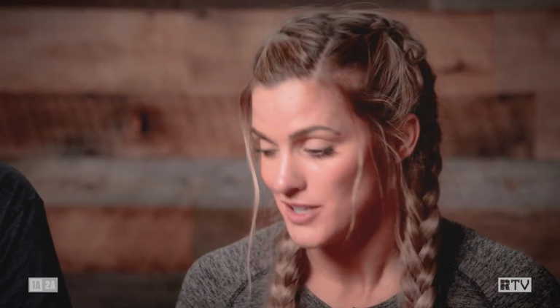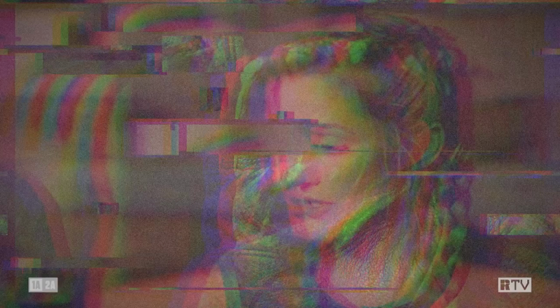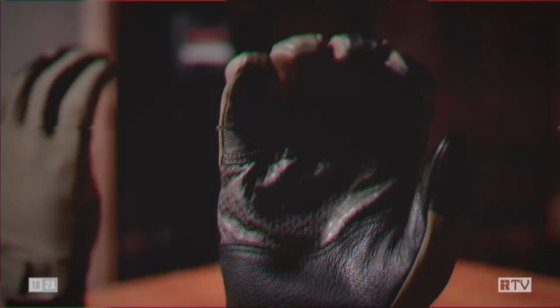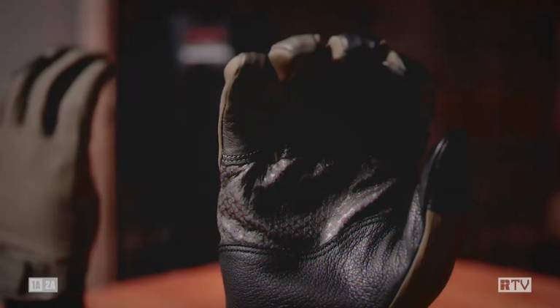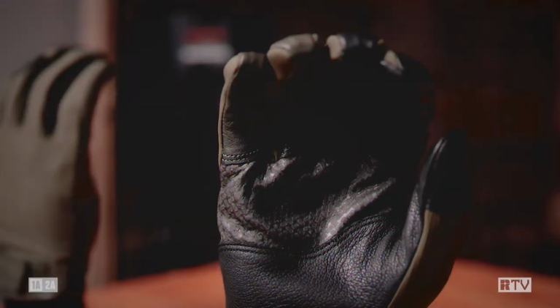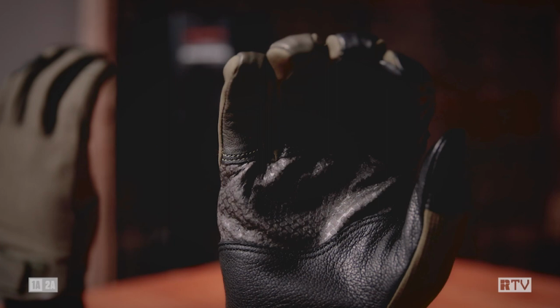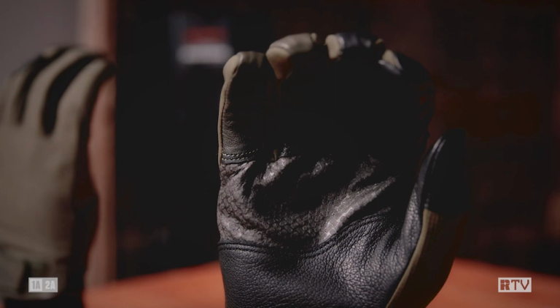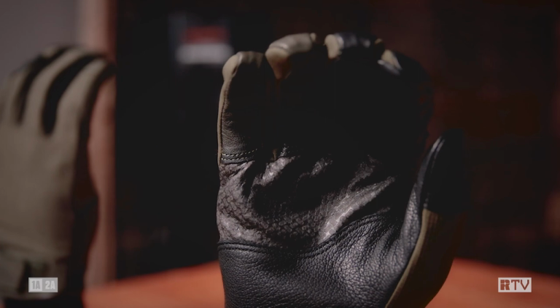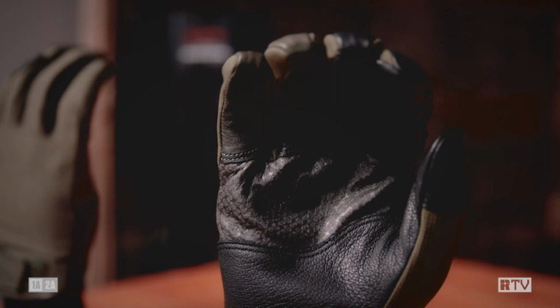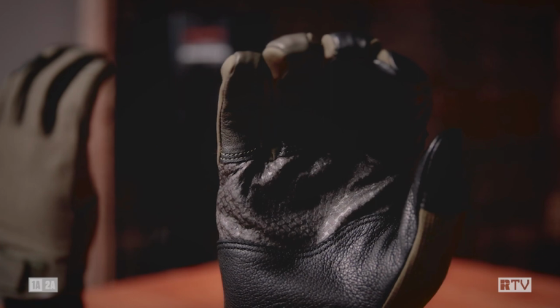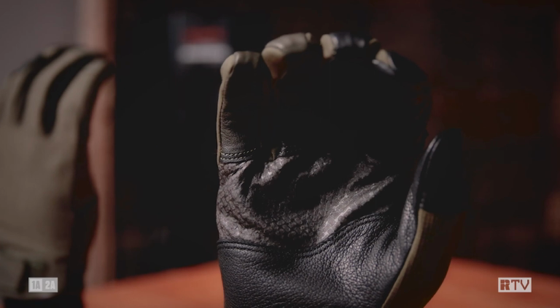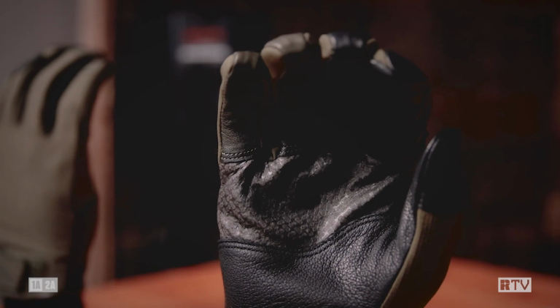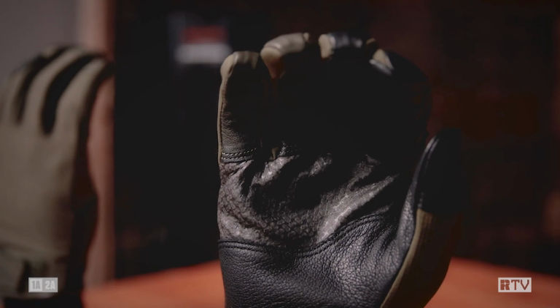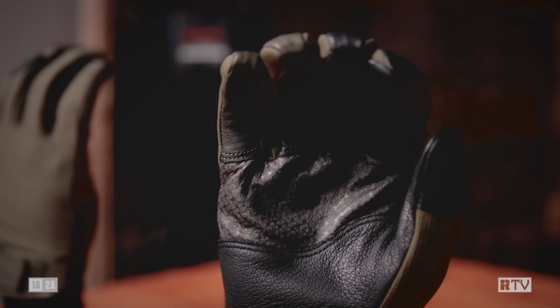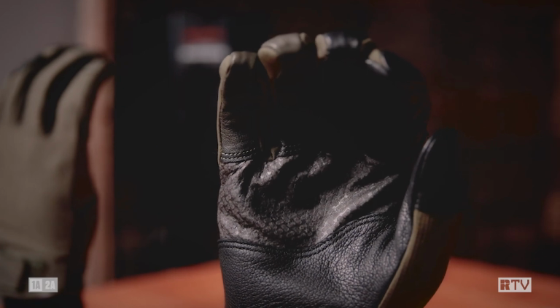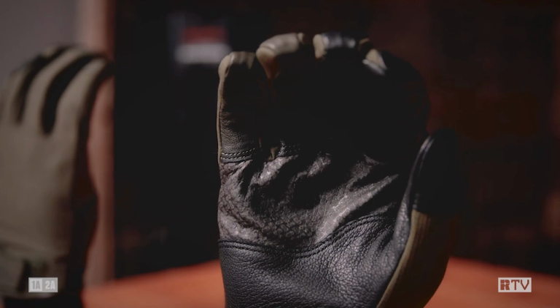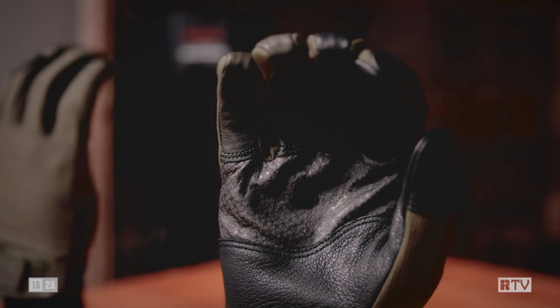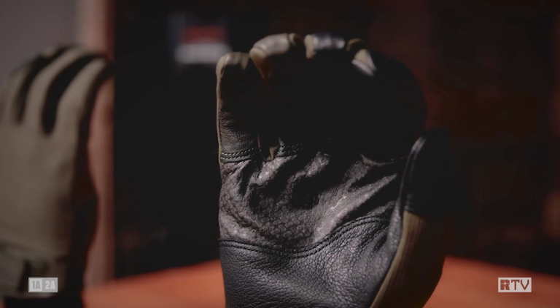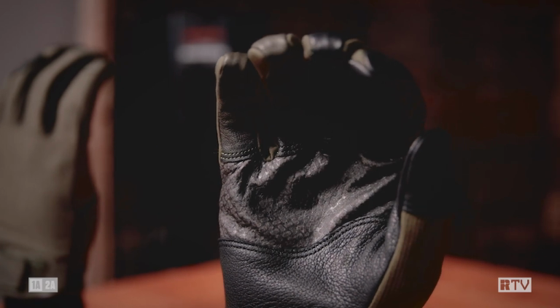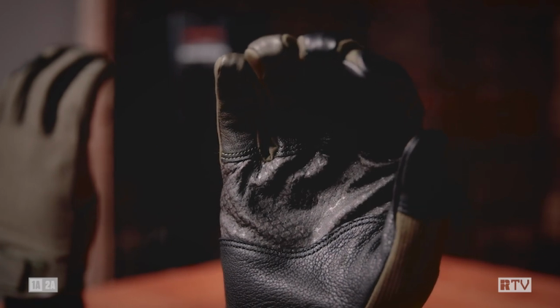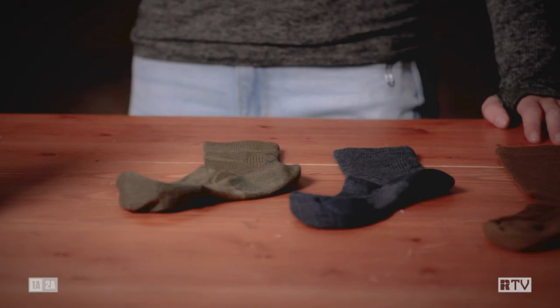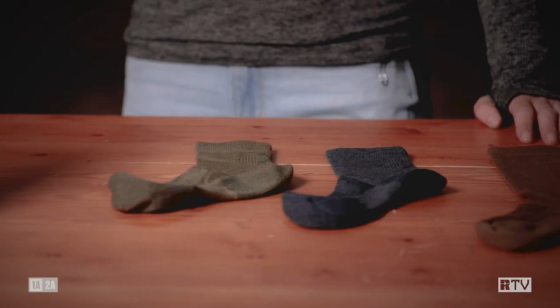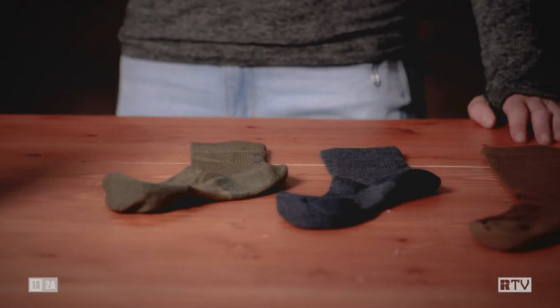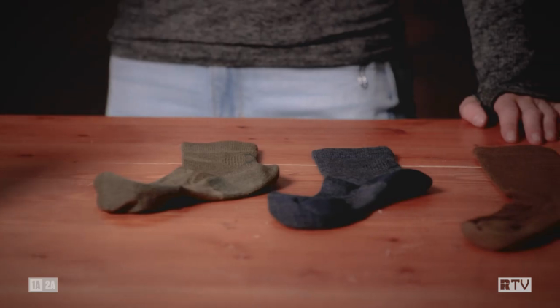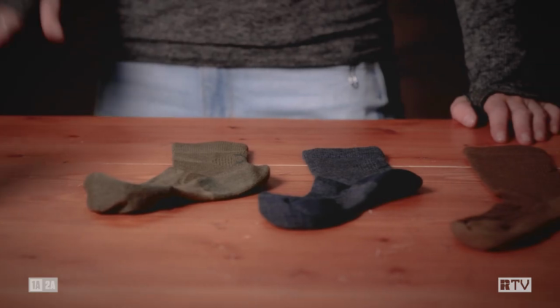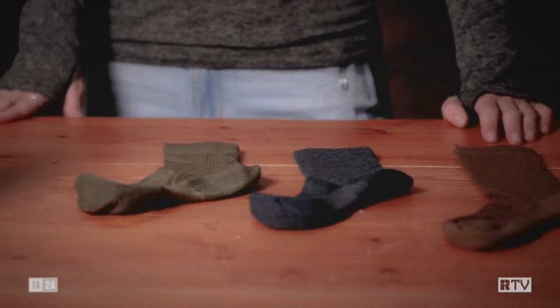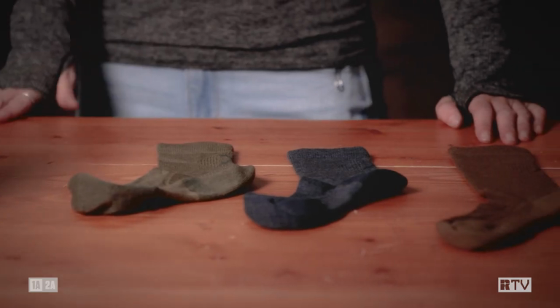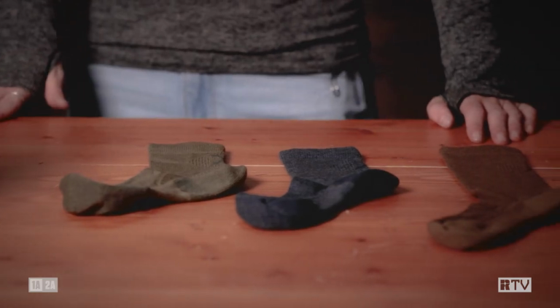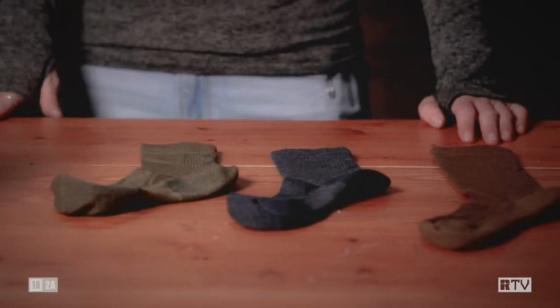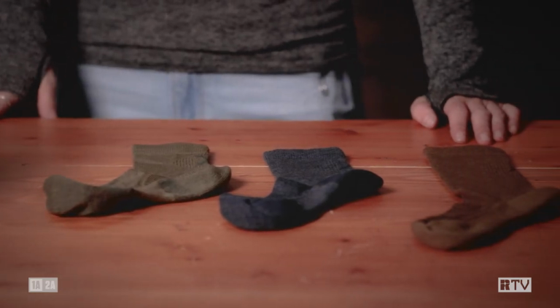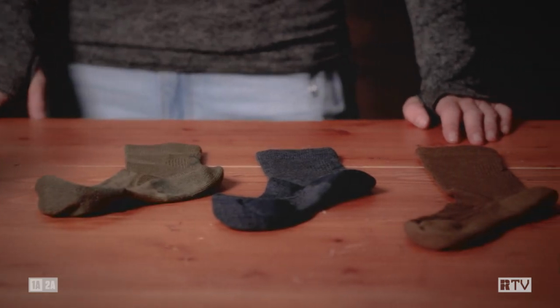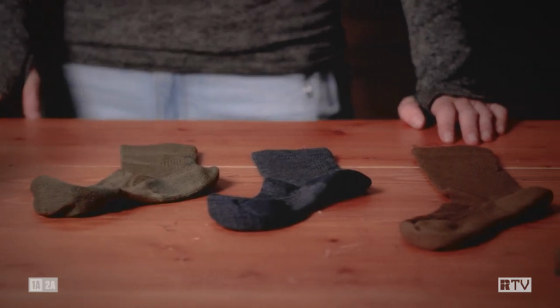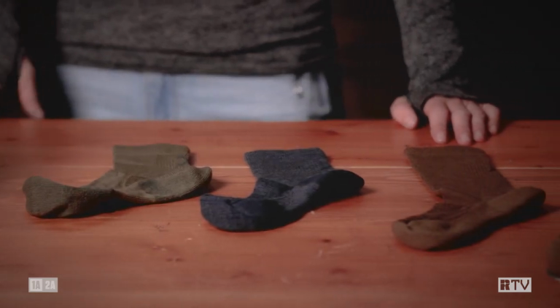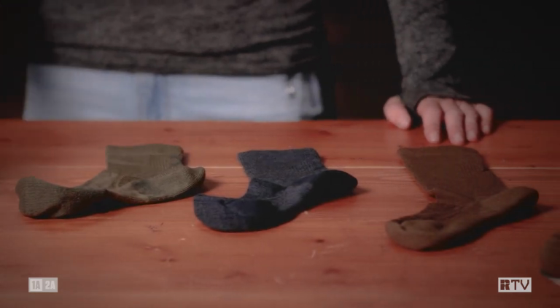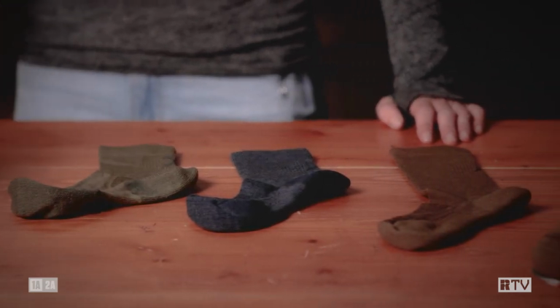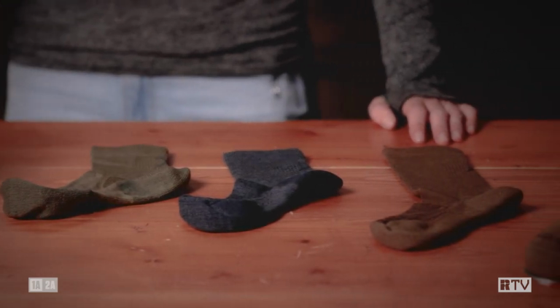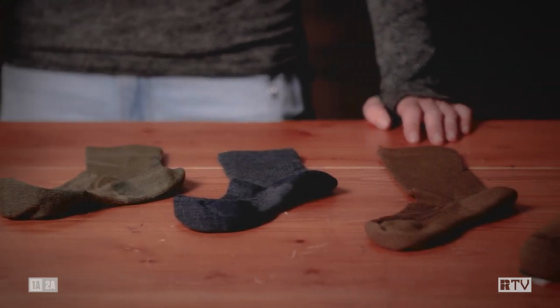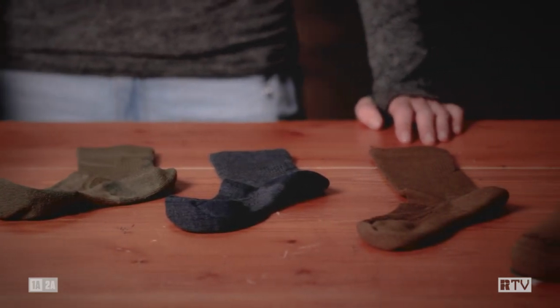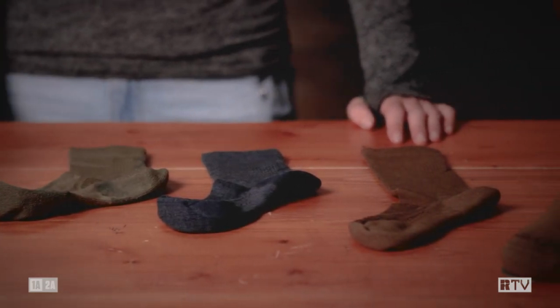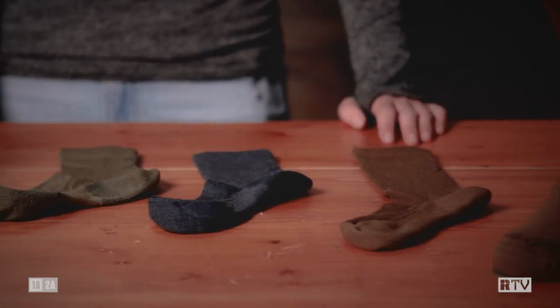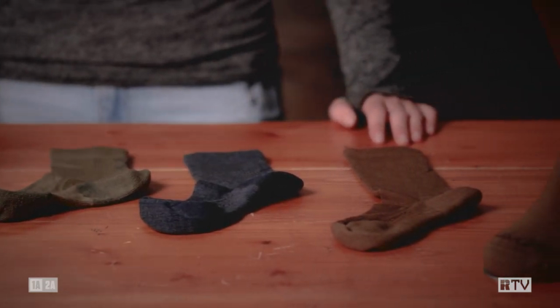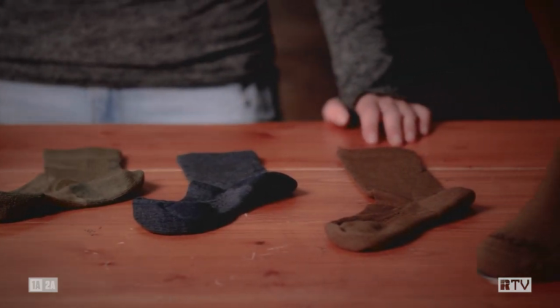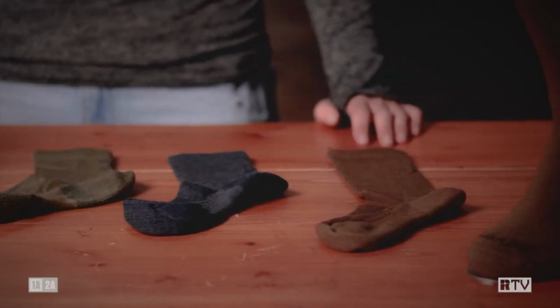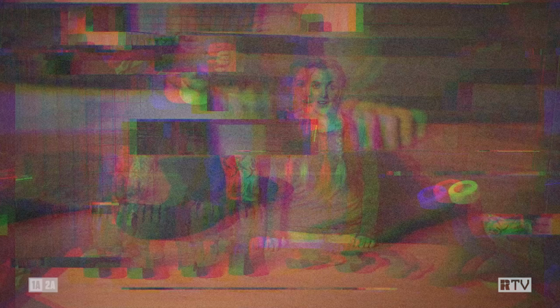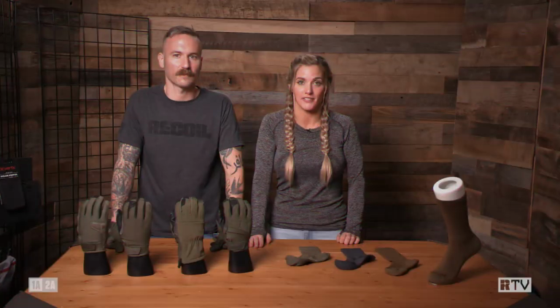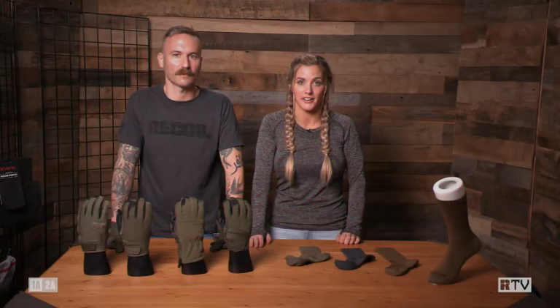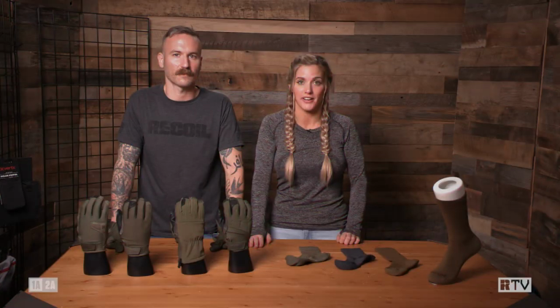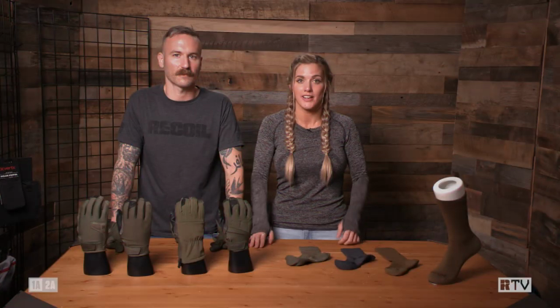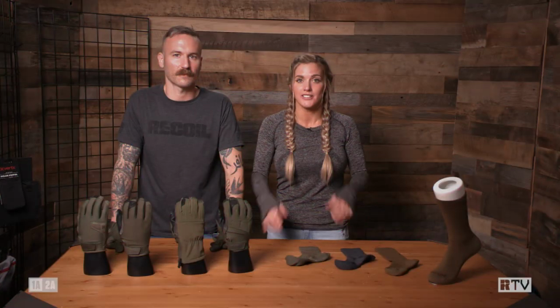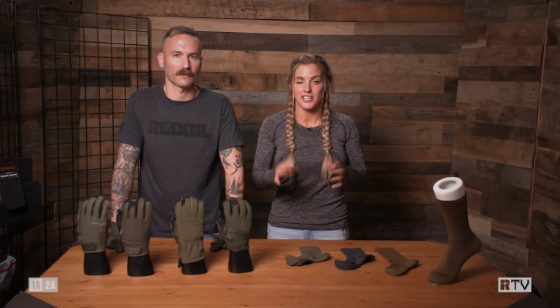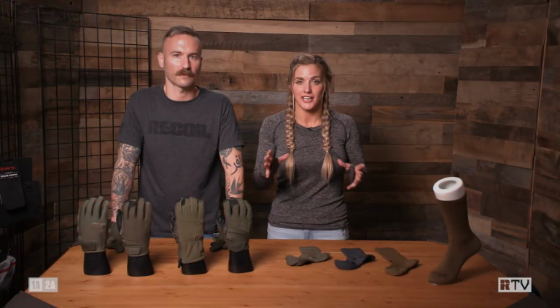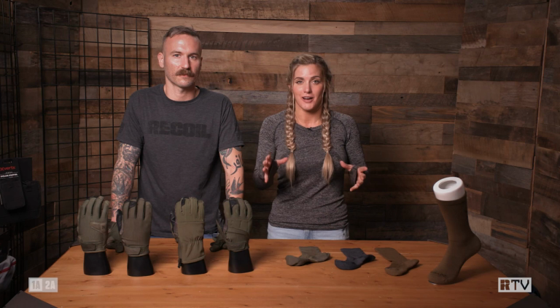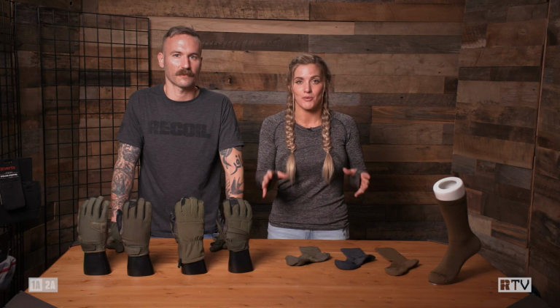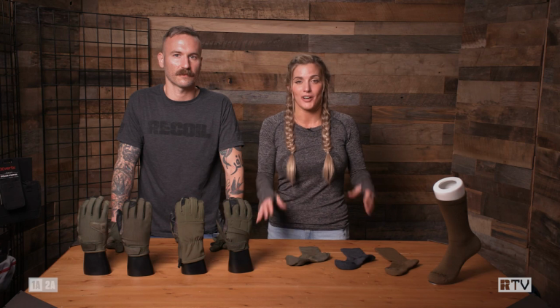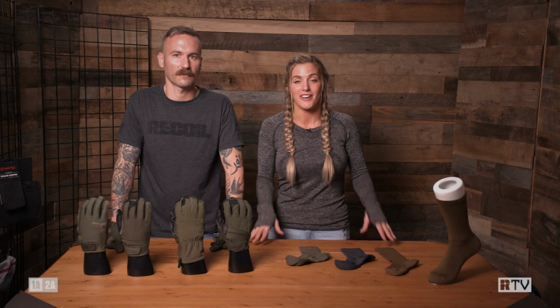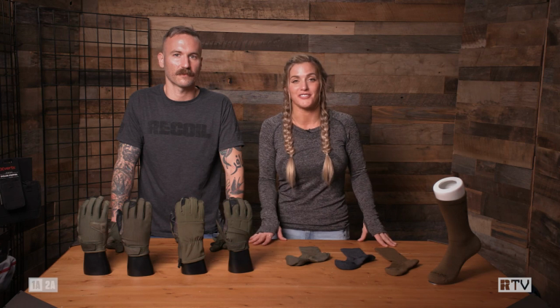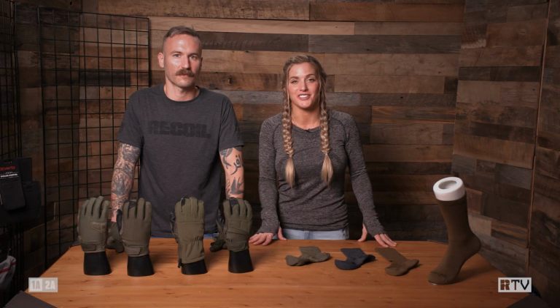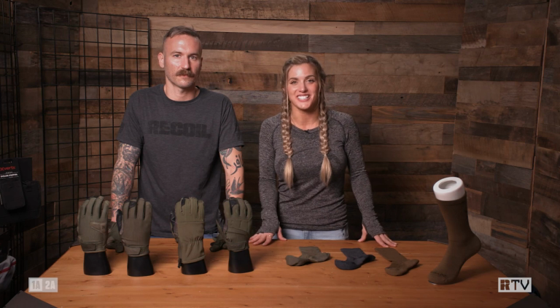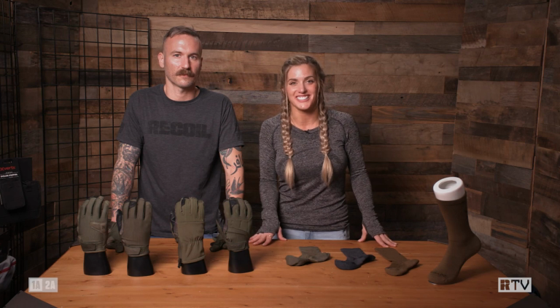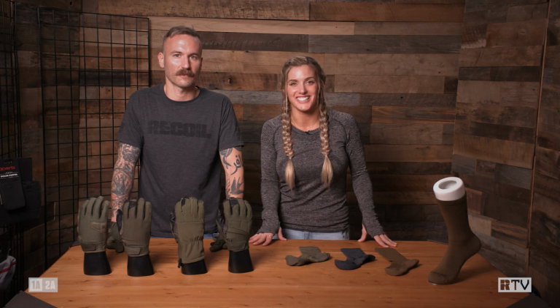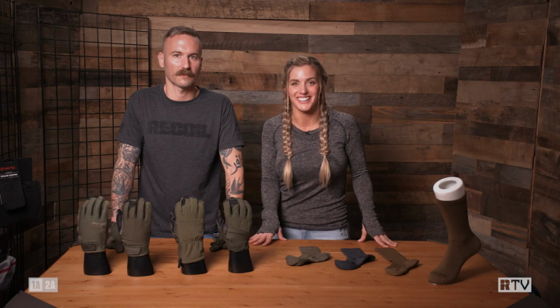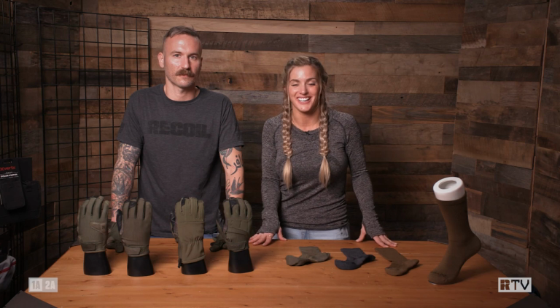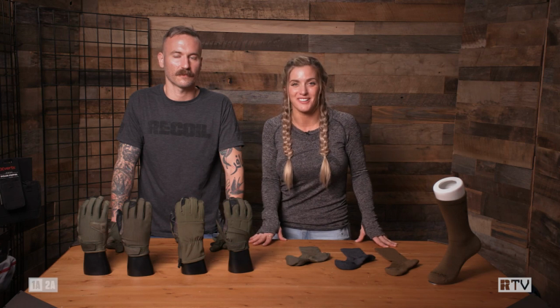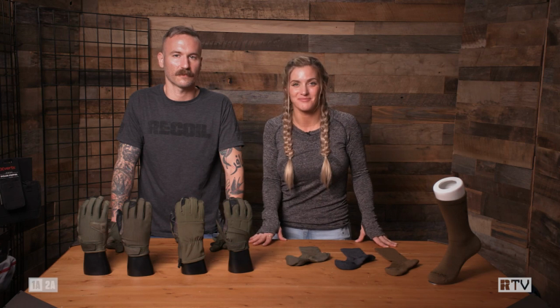So we have our gloves, we have our socks. Guys, you don't need to sweat the small stuff because Vertex has you covered. Check out more at Vertex.com.